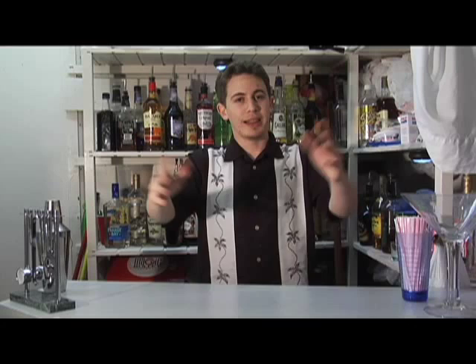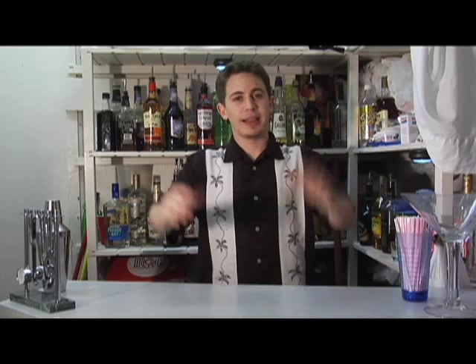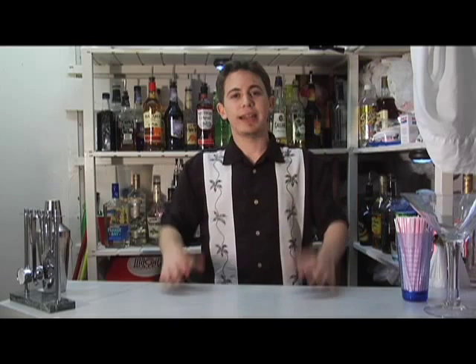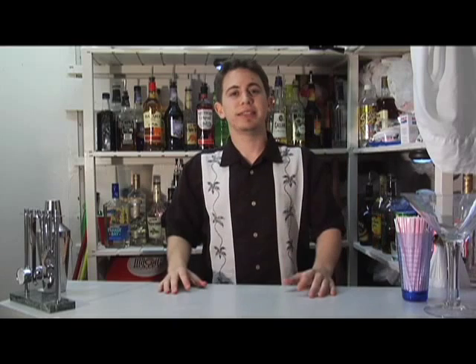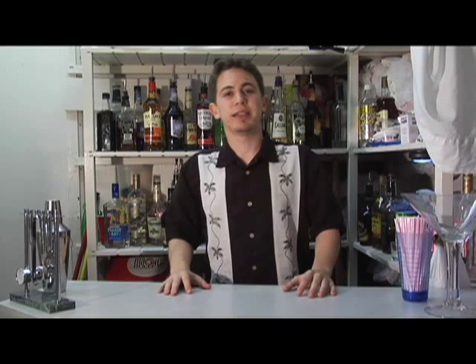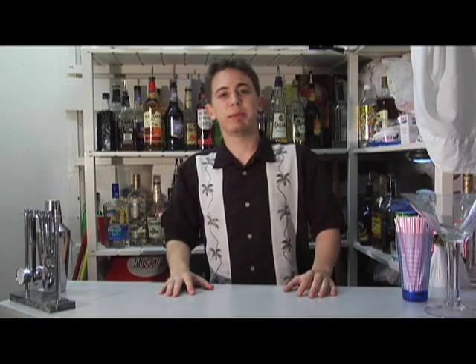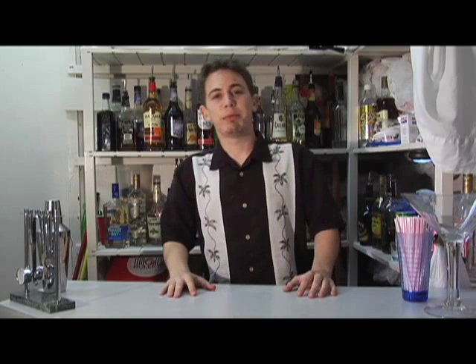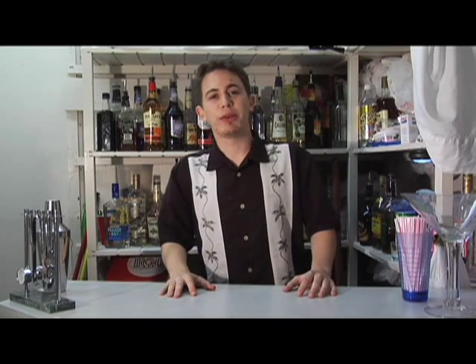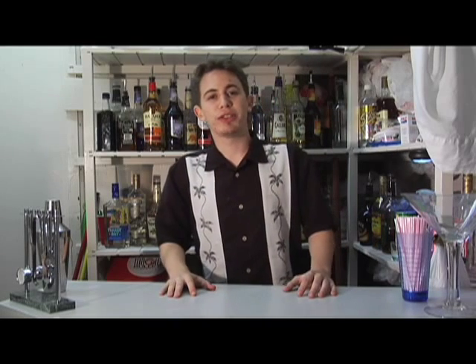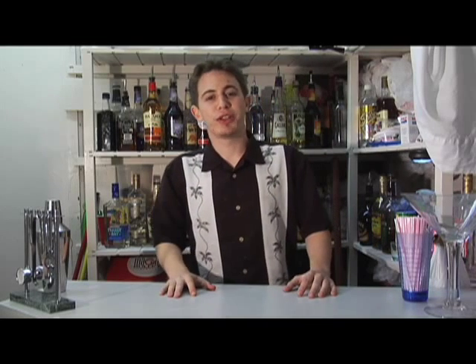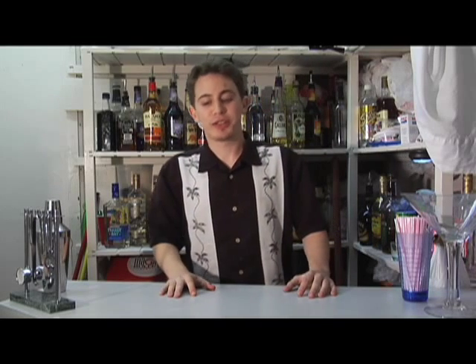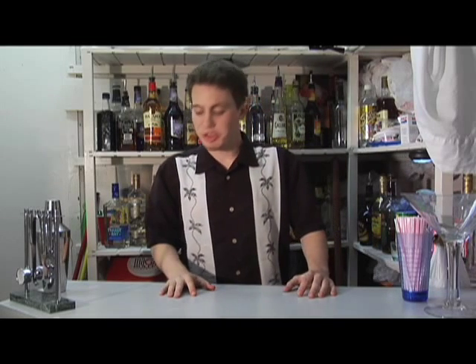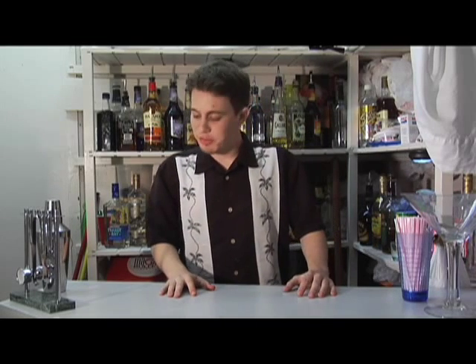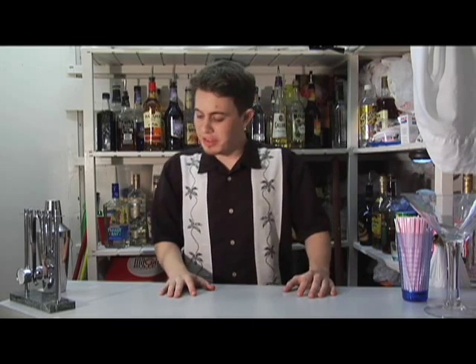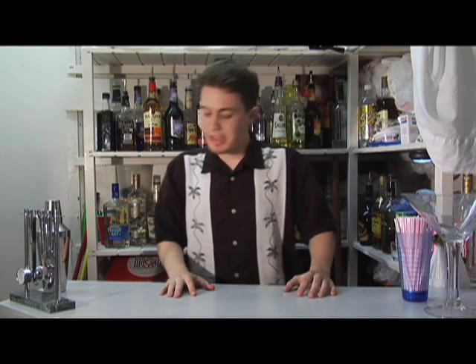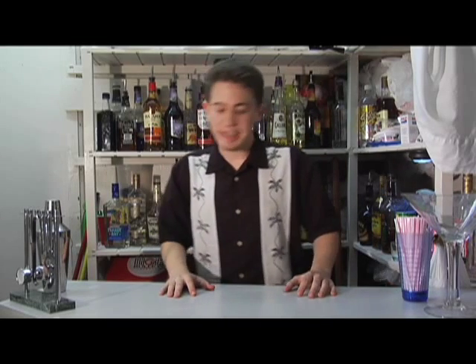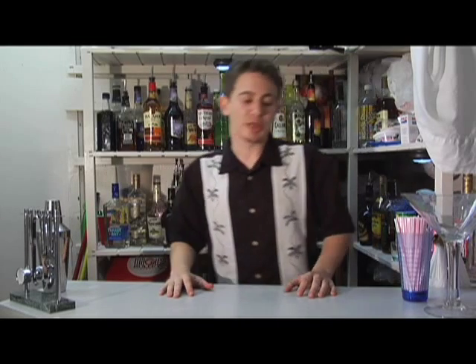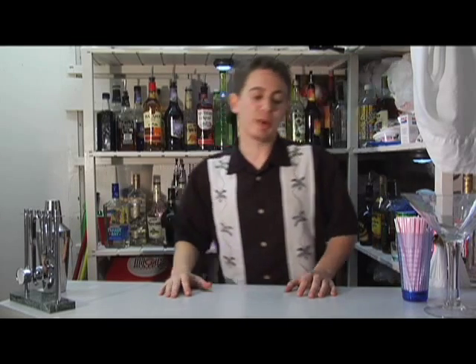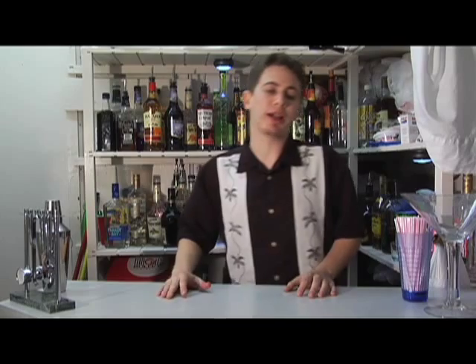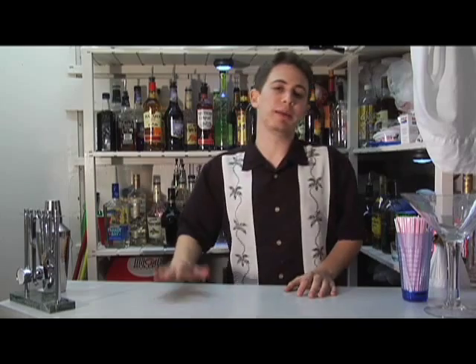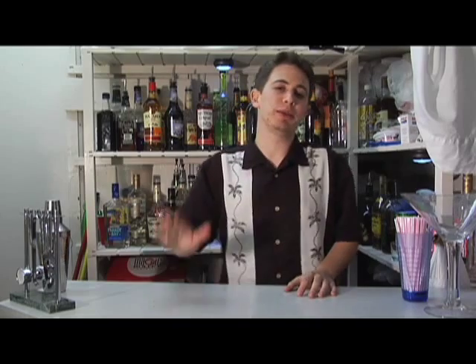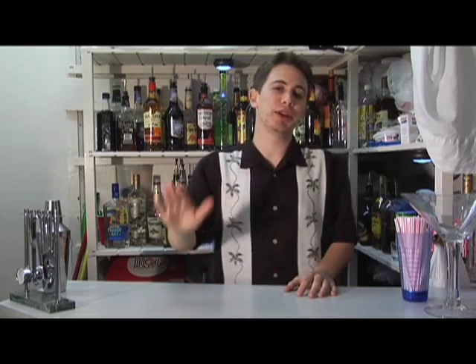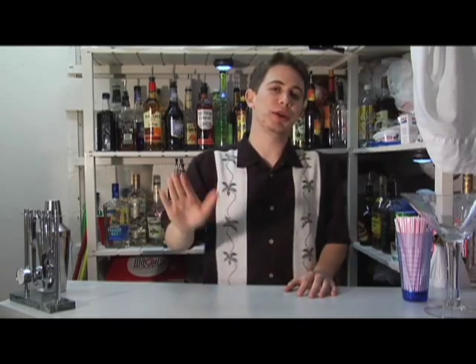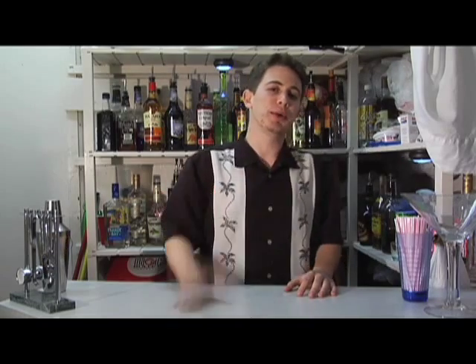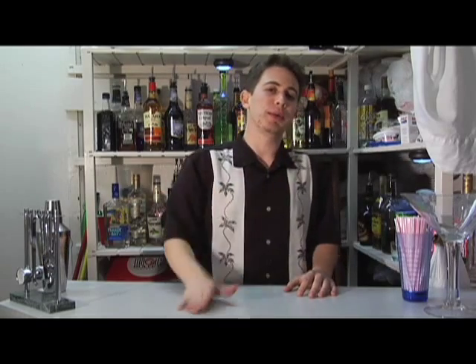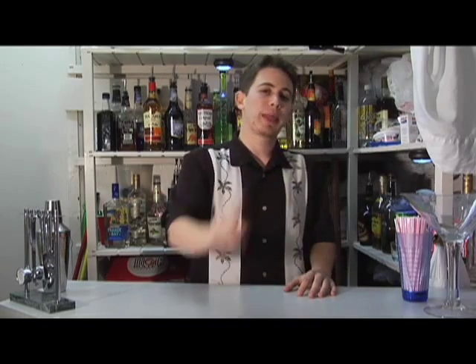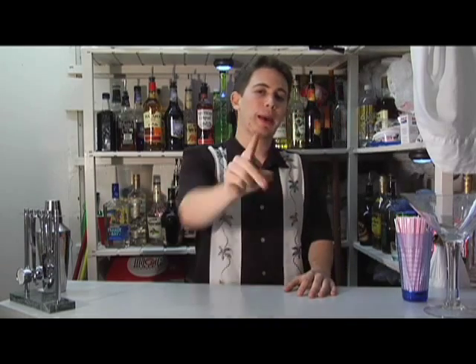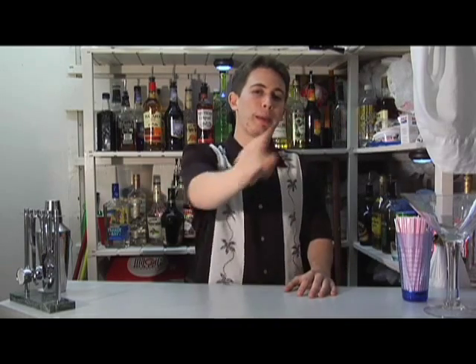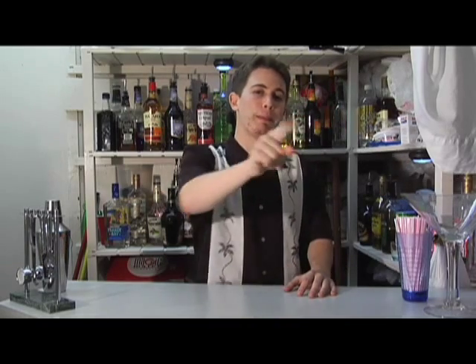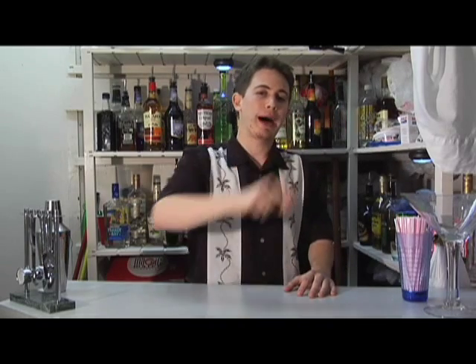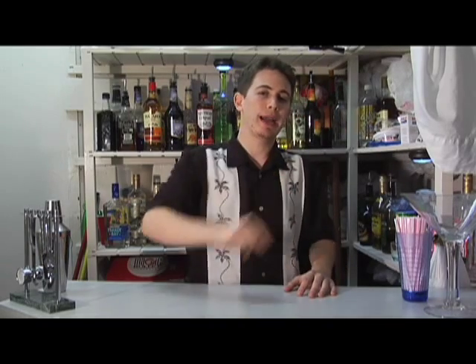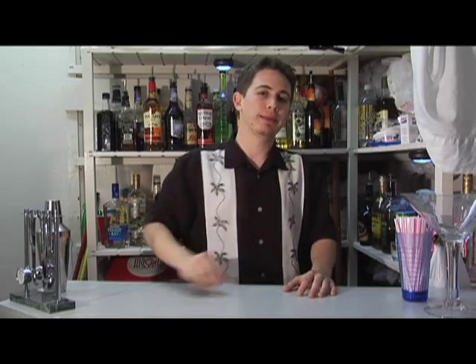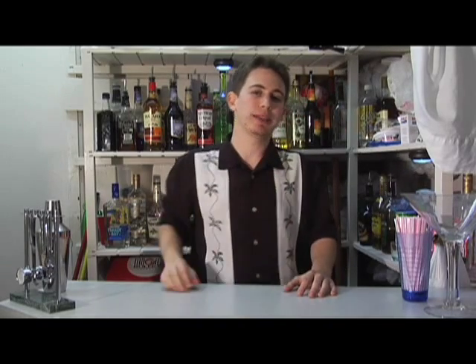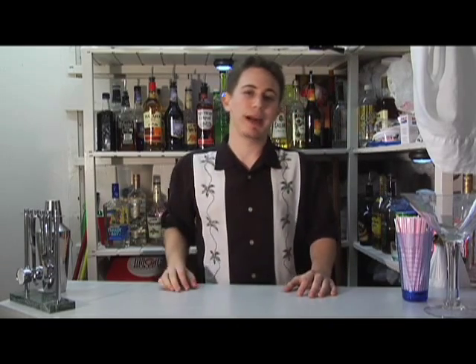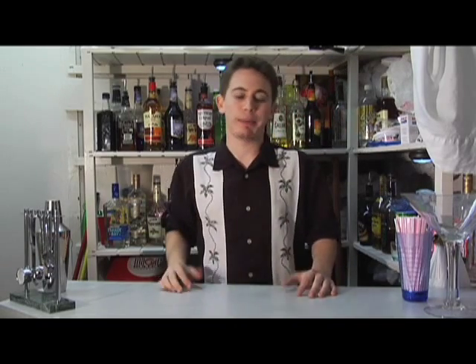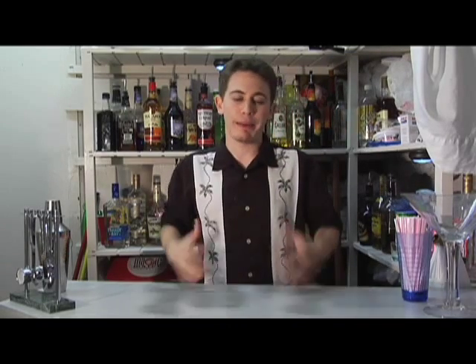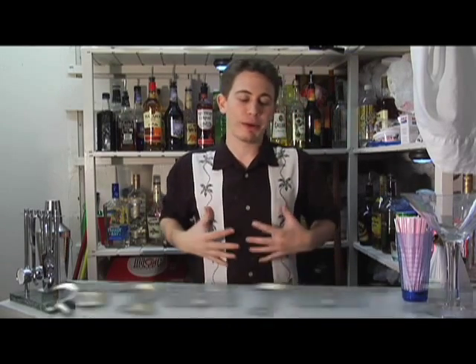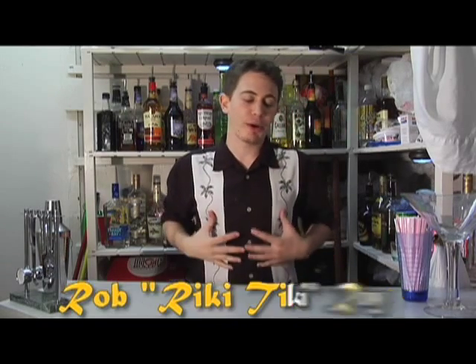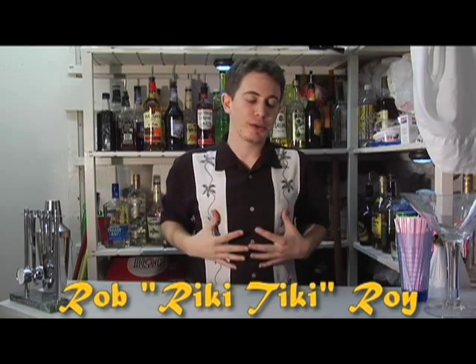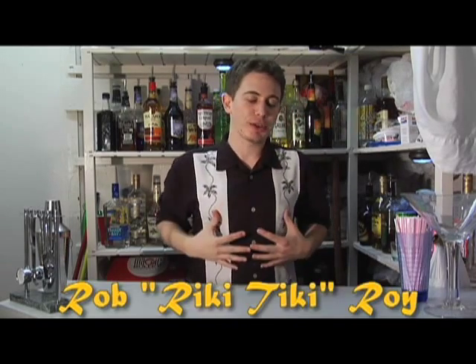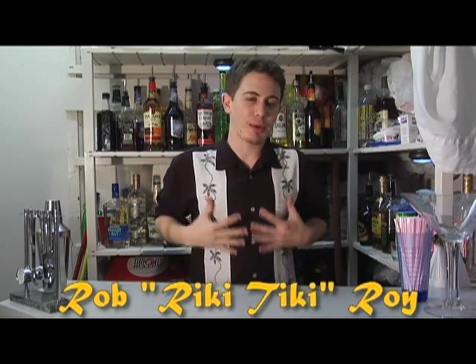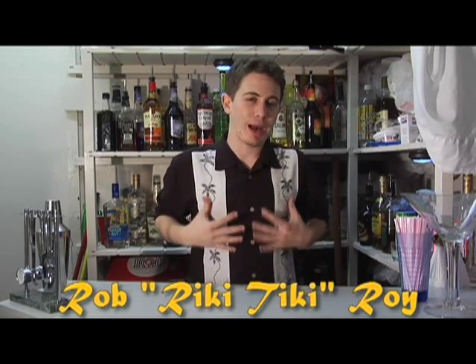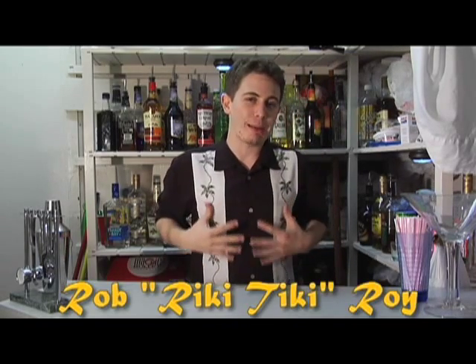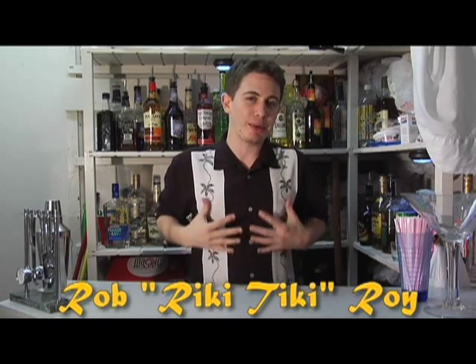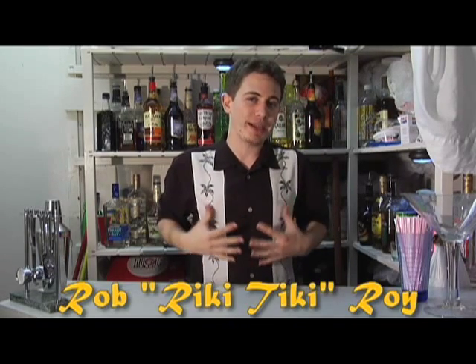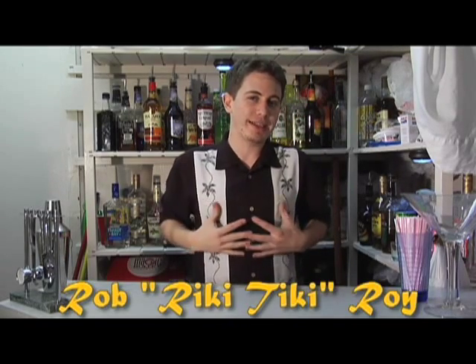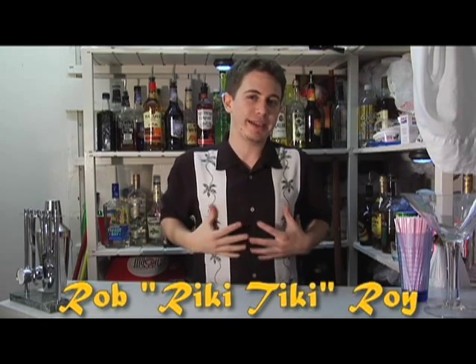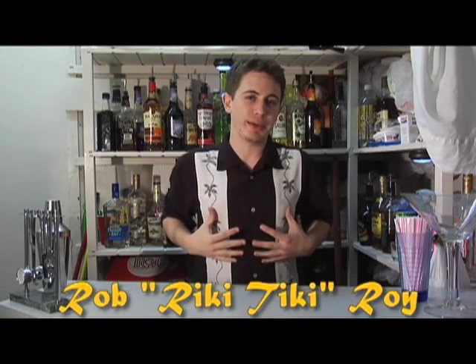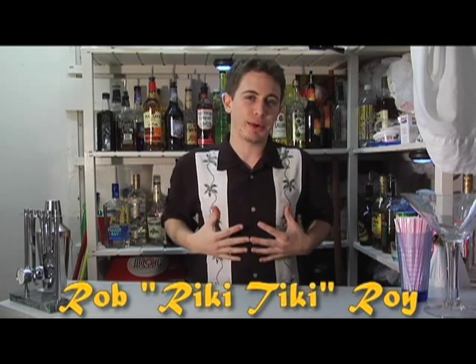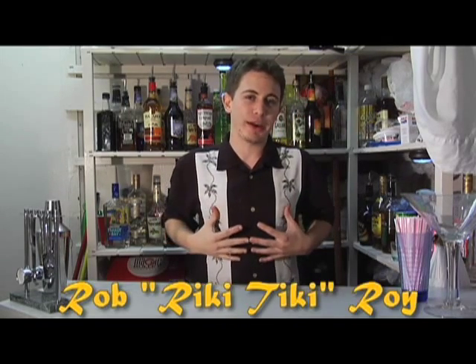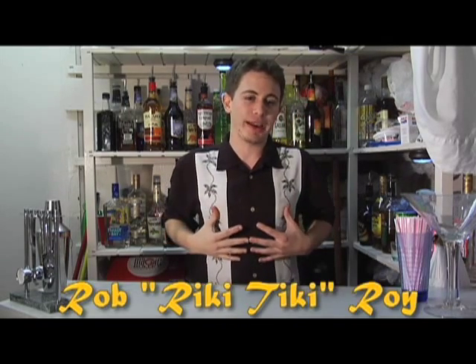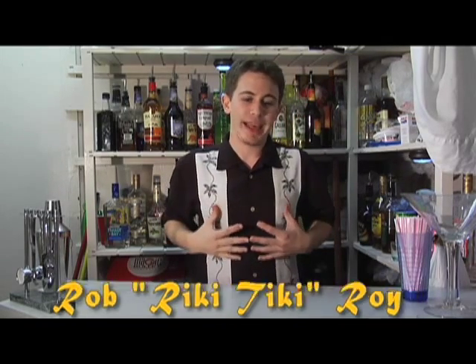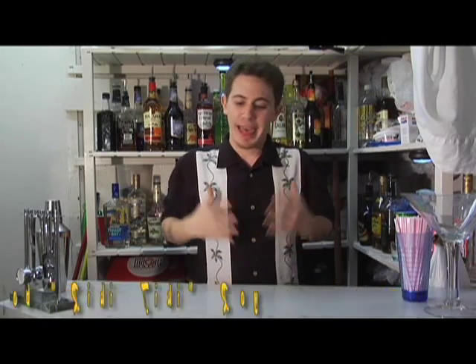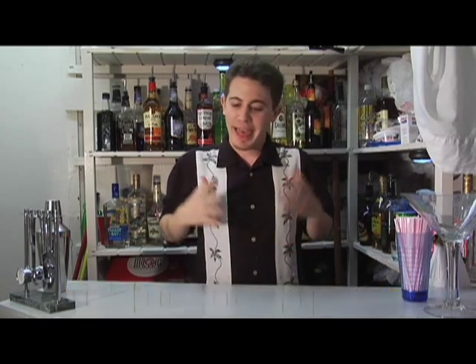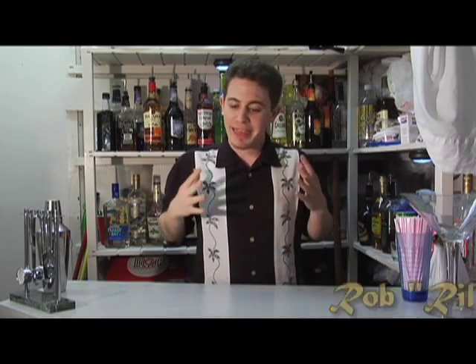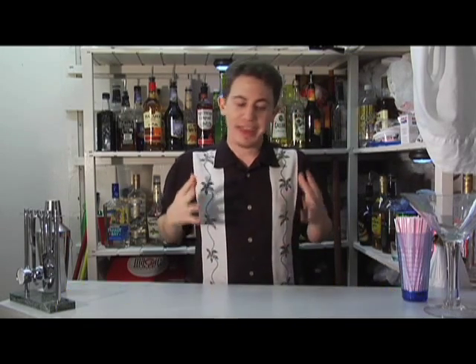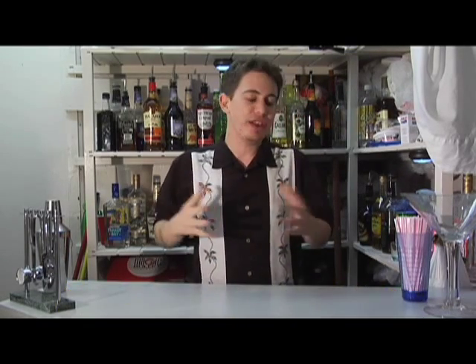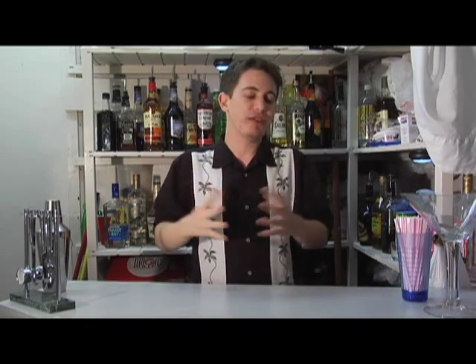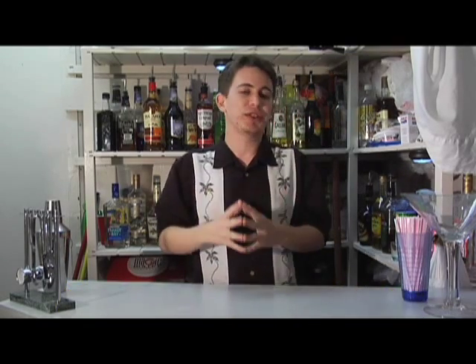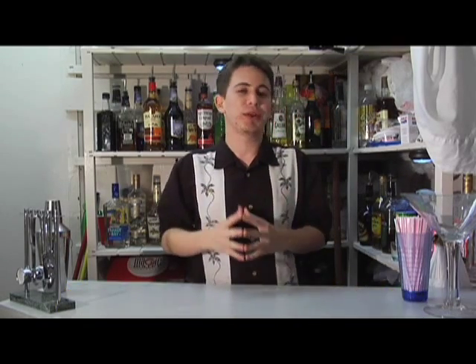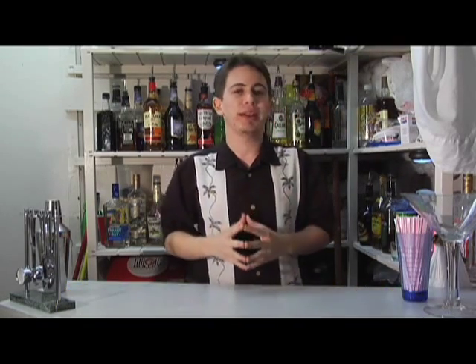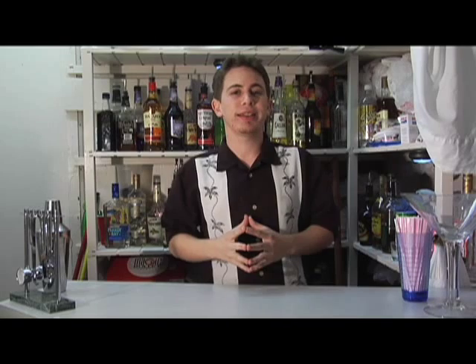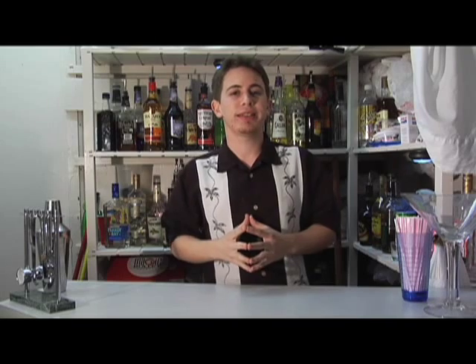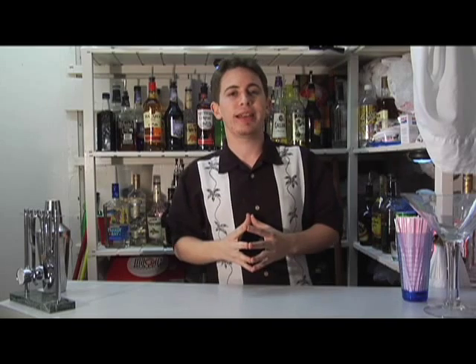Ladies and gentlemen, boys and girls, children of all ages, welcome to Bottoms Up. I'm your host, Rob Rikitiki Roy. Thank you for joining us today.